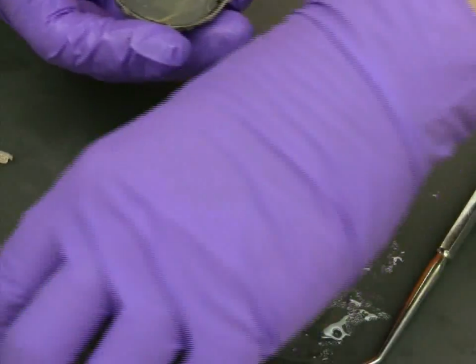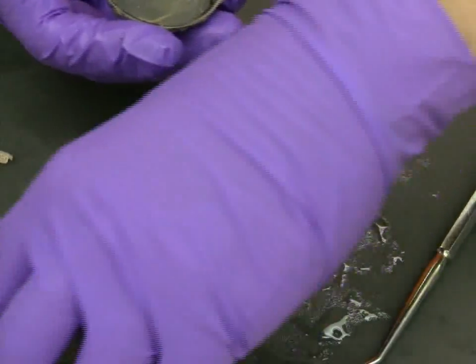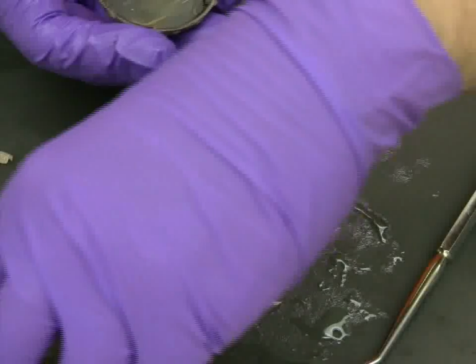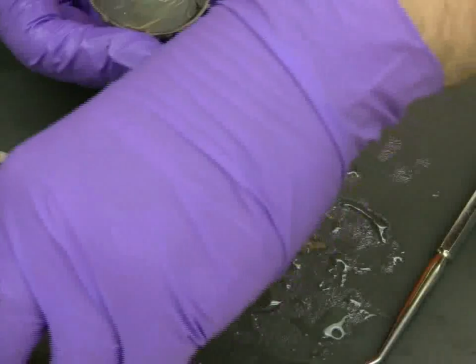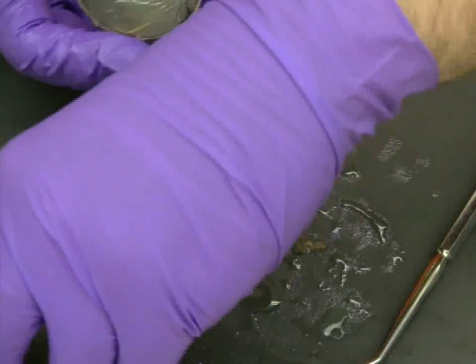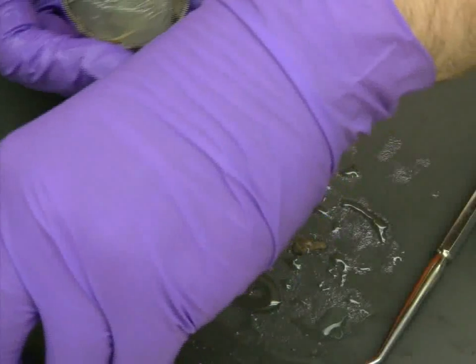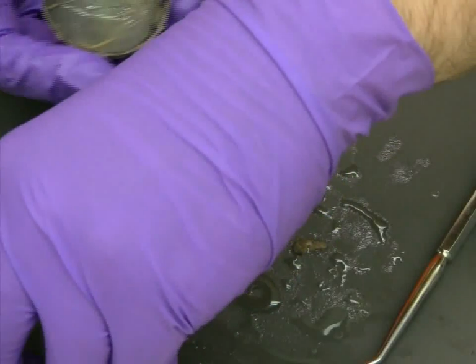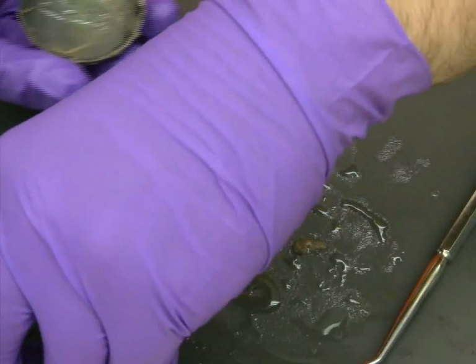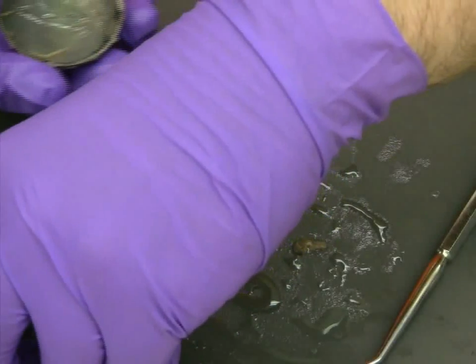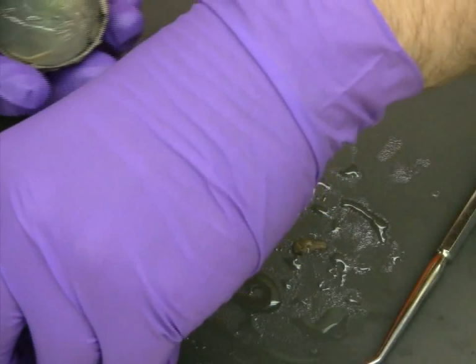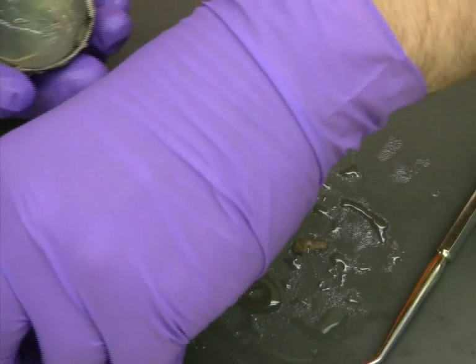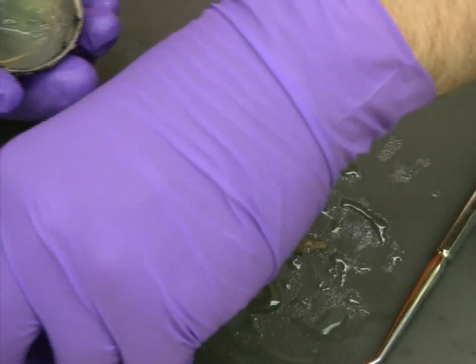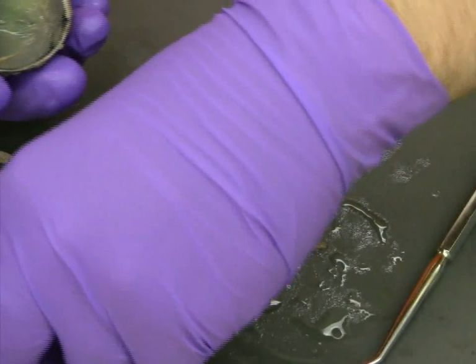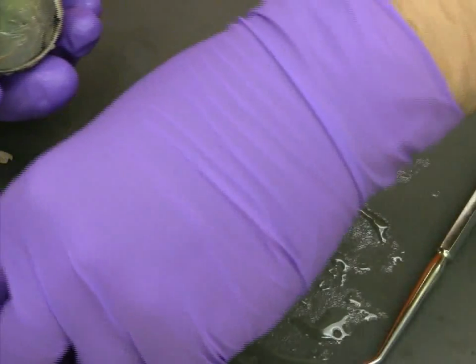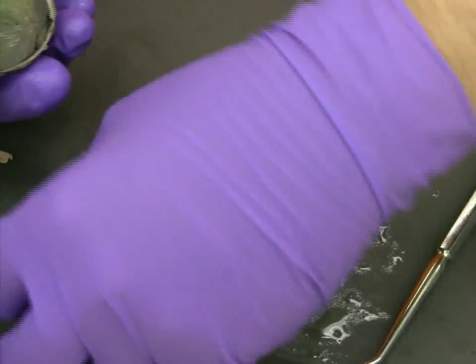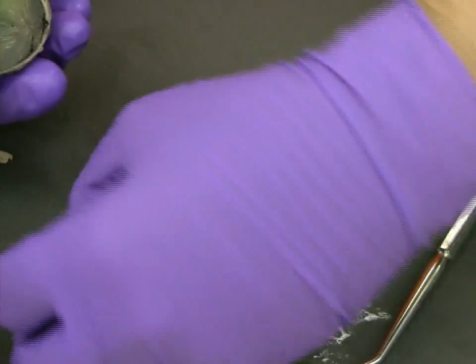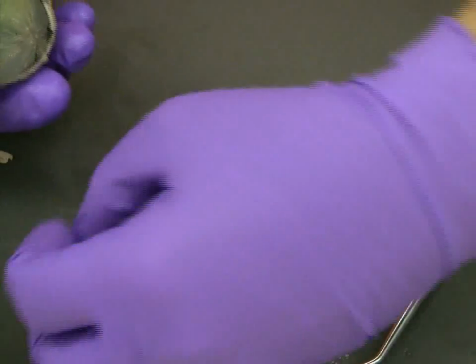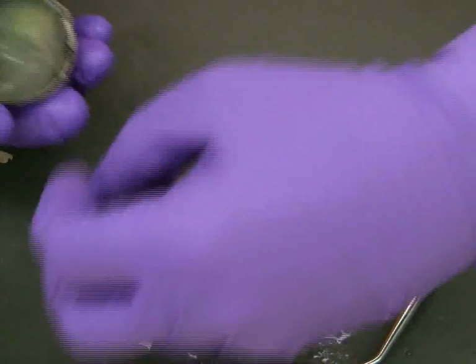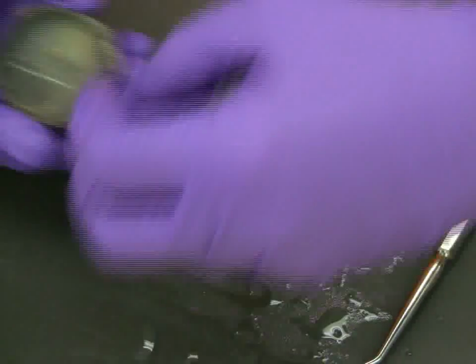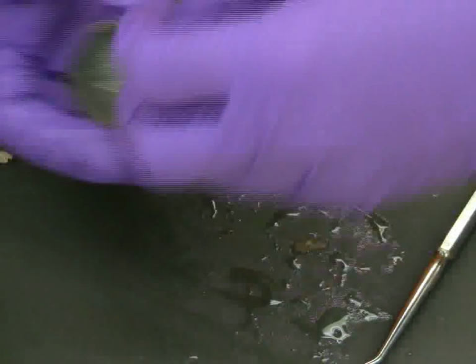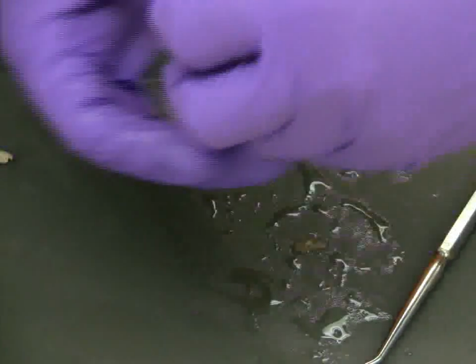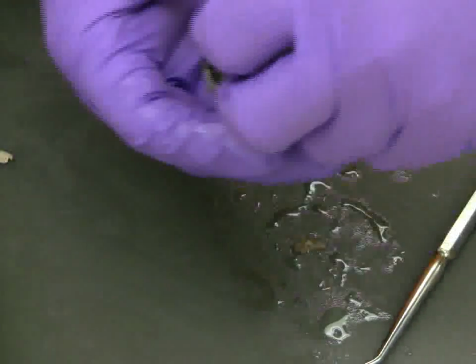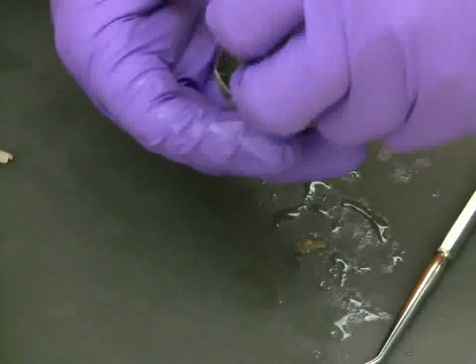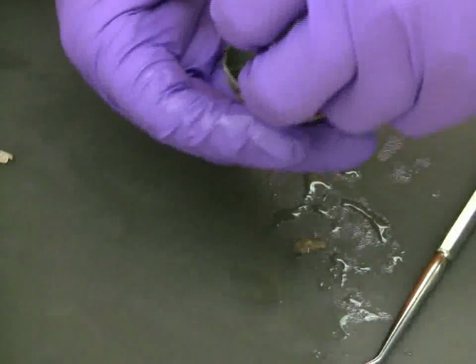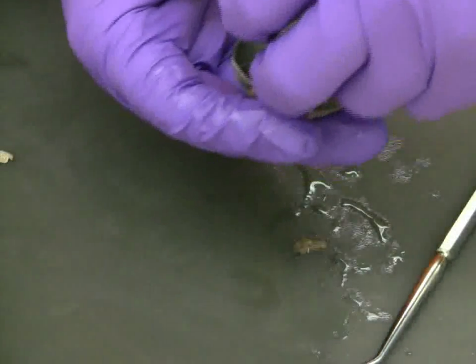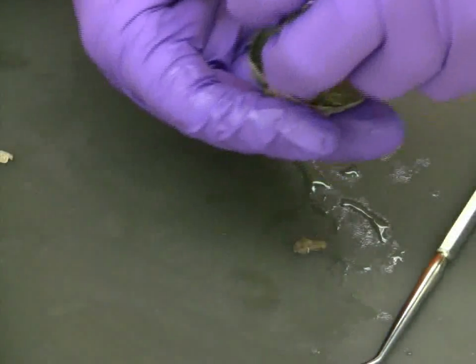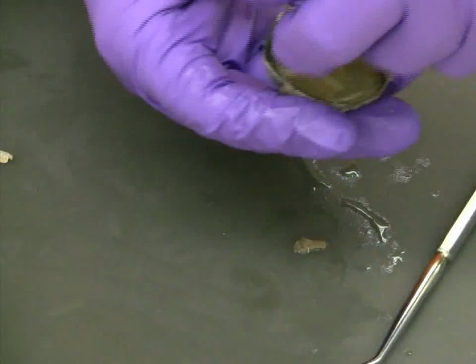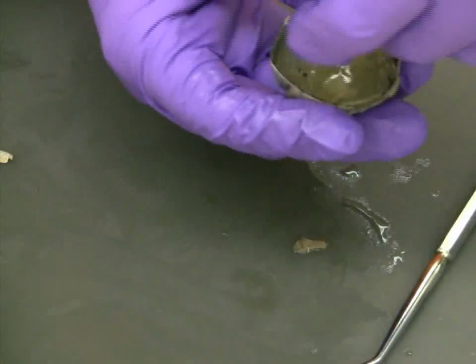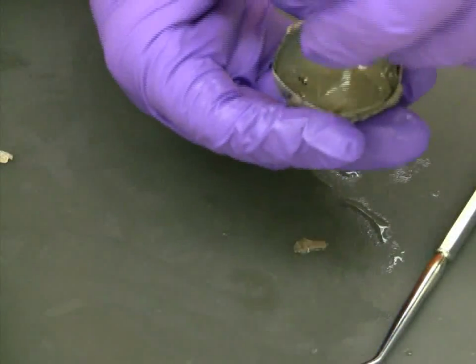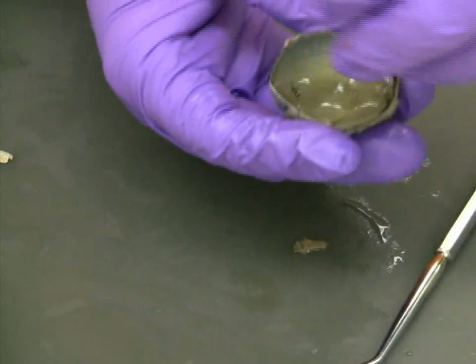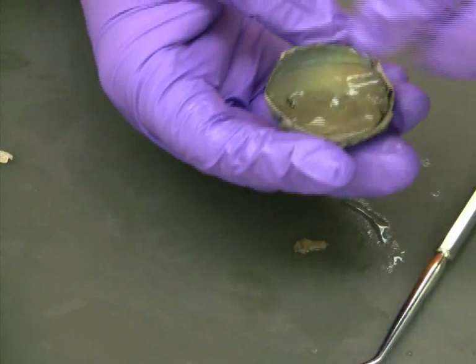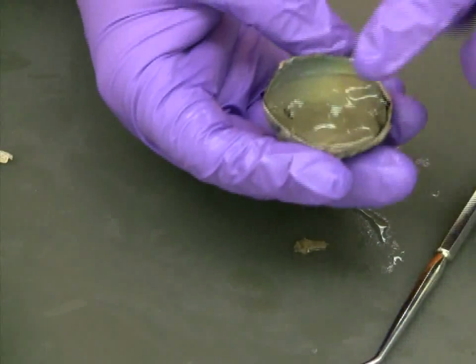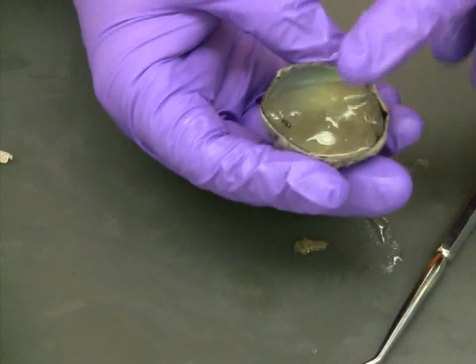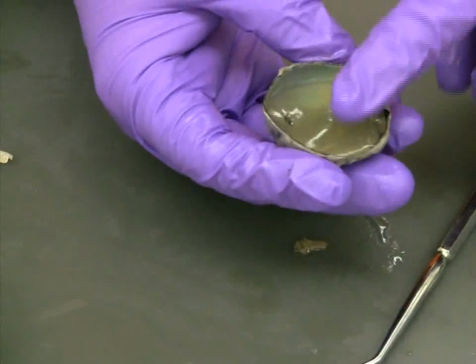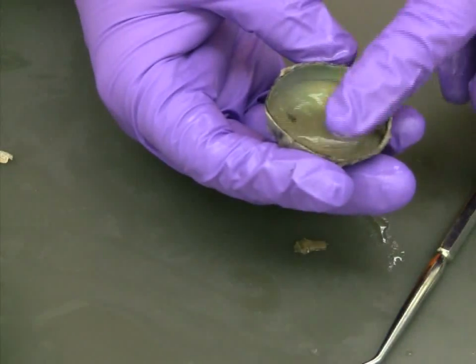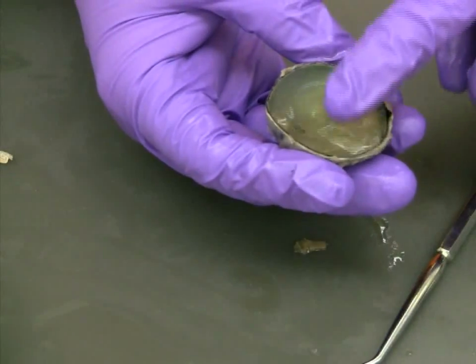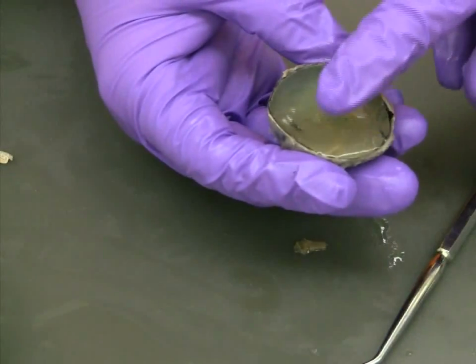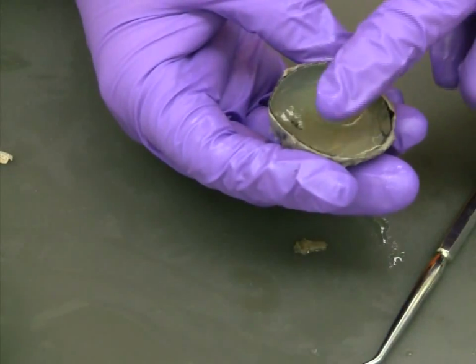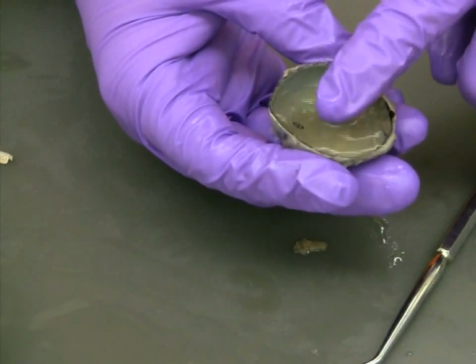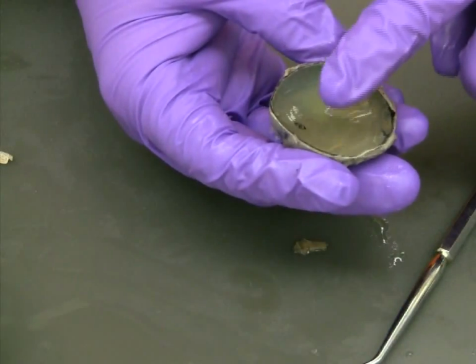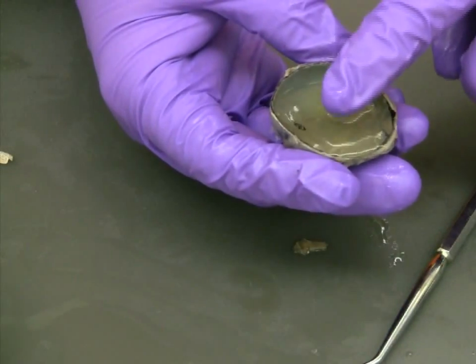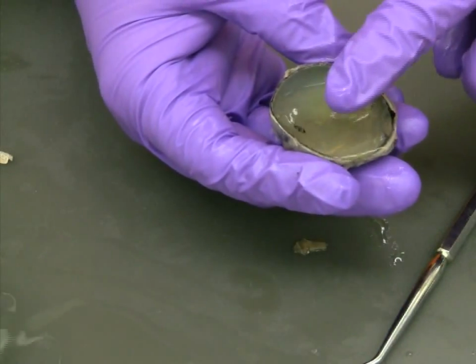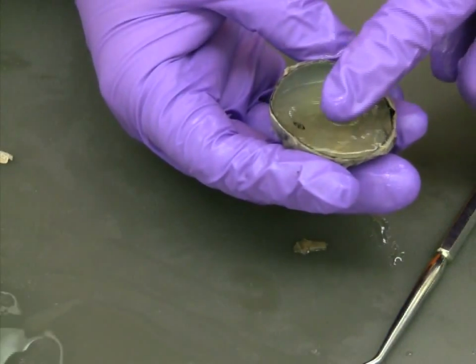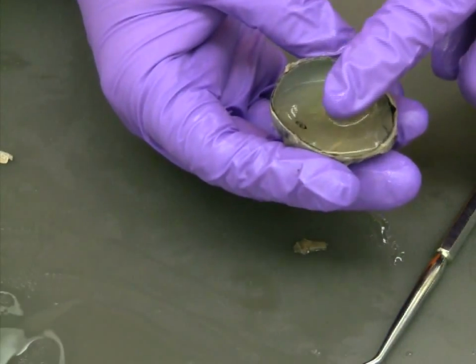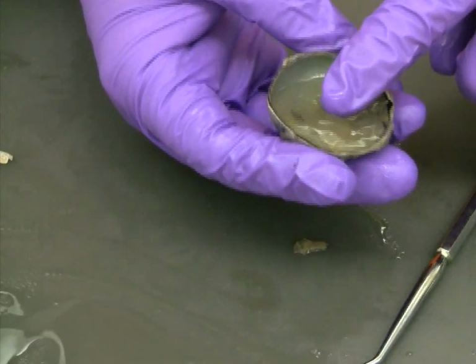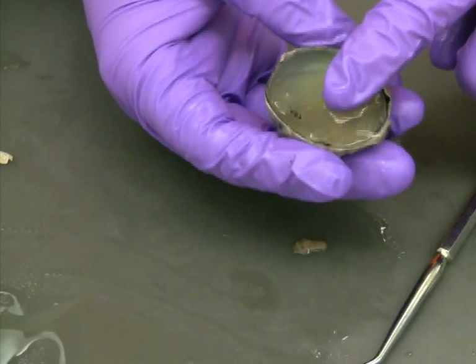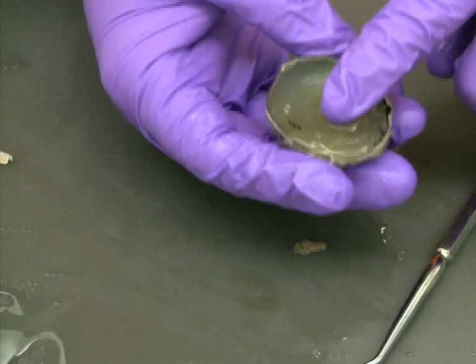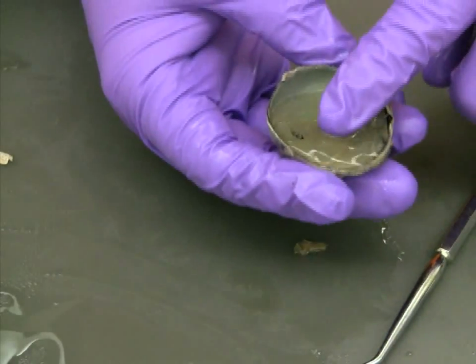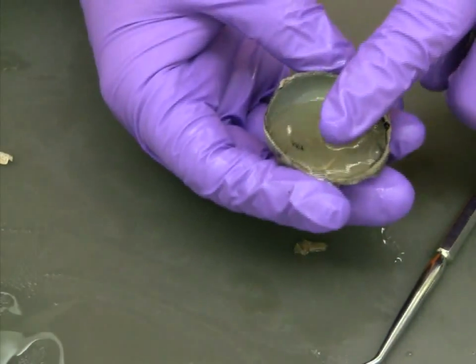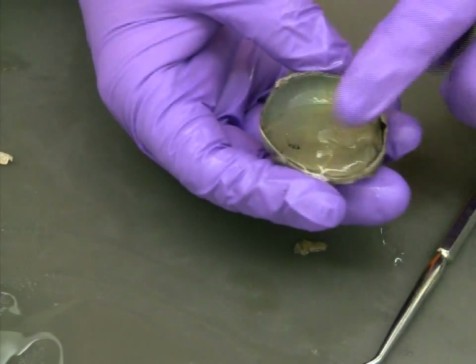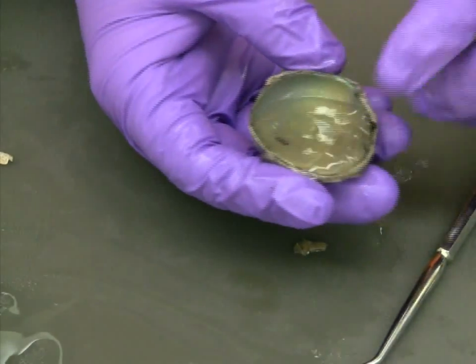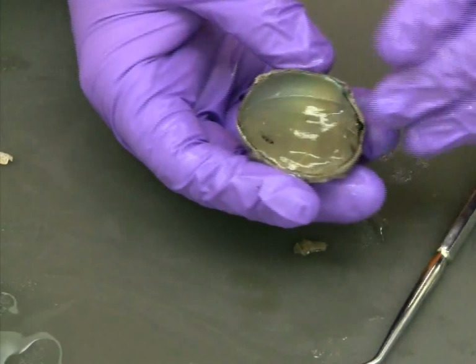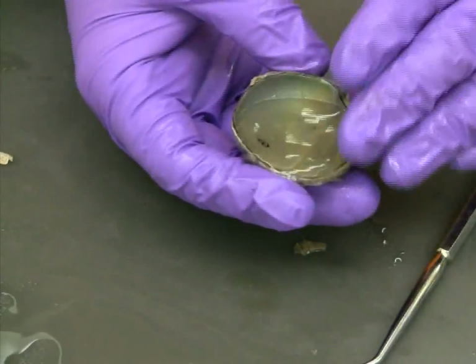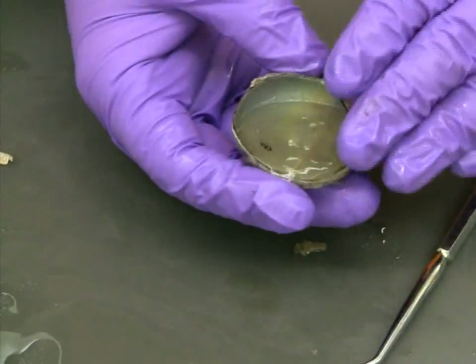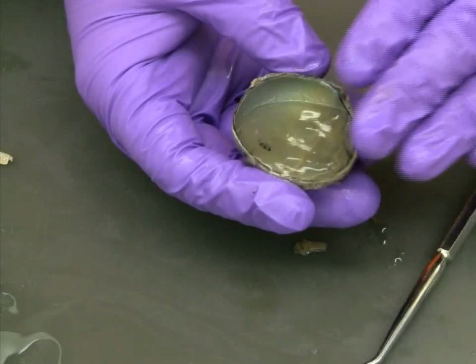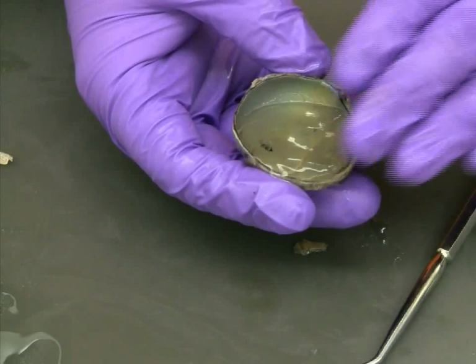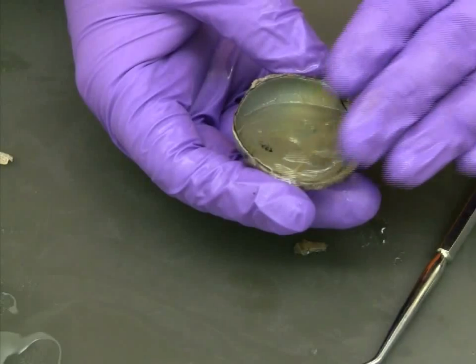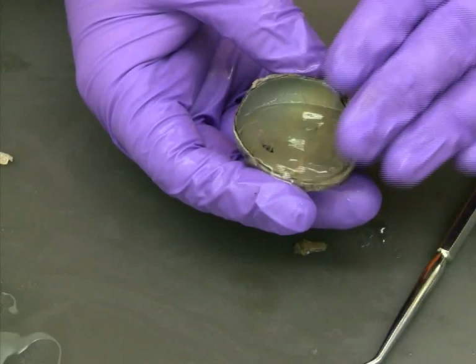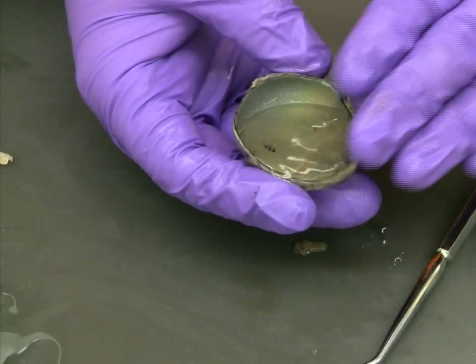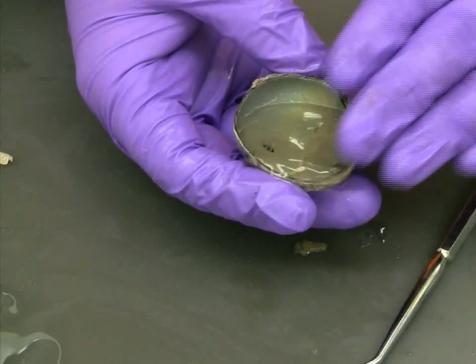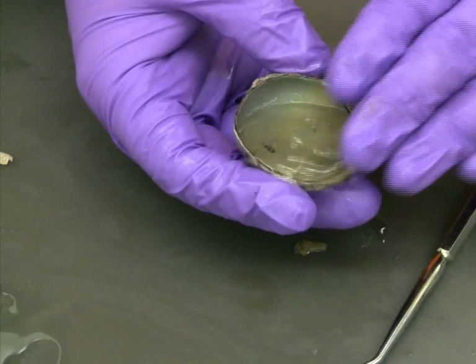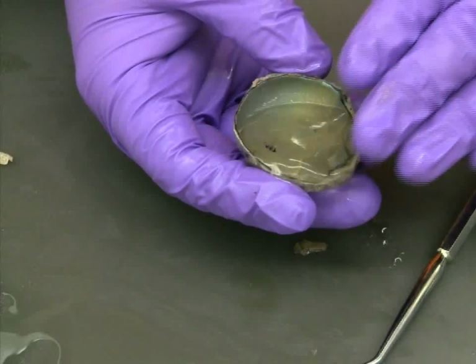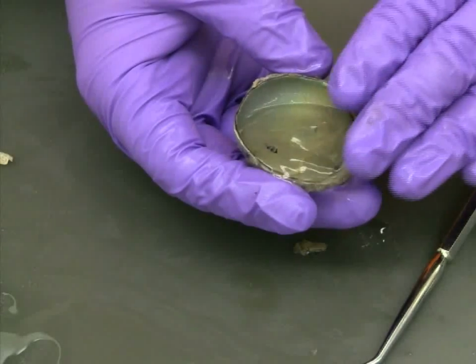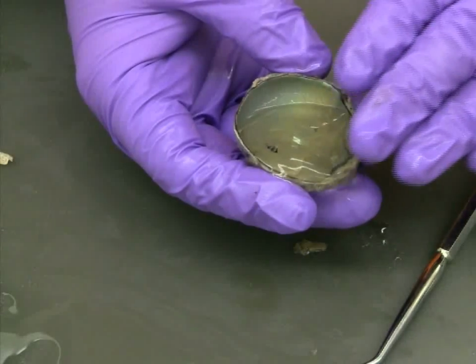Placing the vitreous humor back in the eye on top of the retina can help illustrate its original position within the eye.